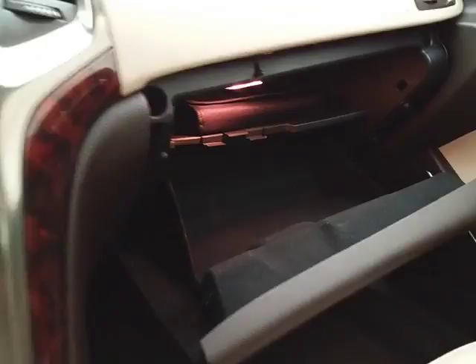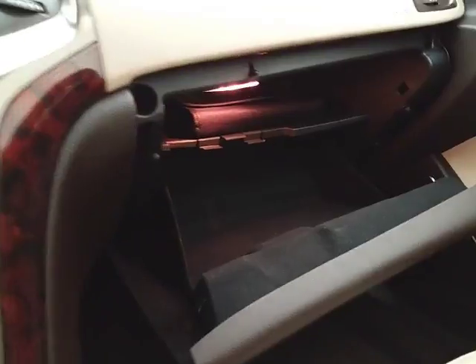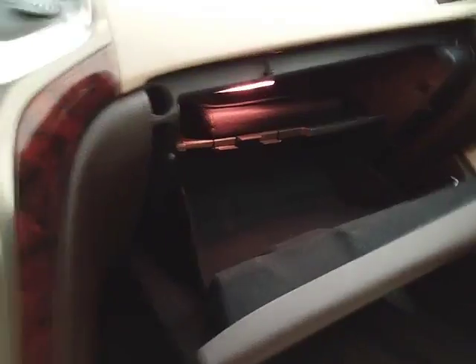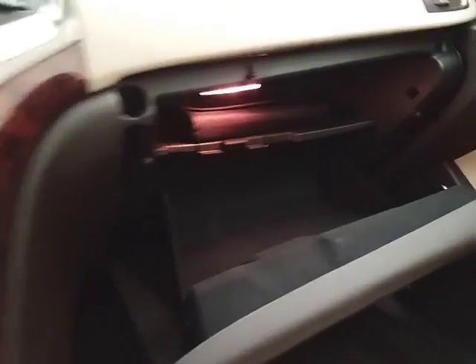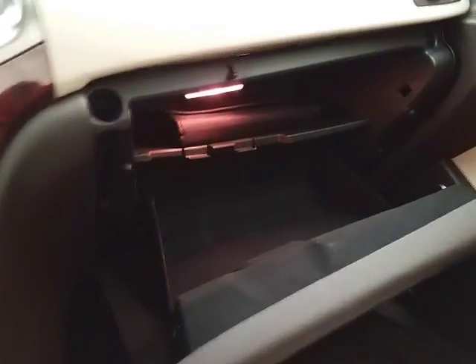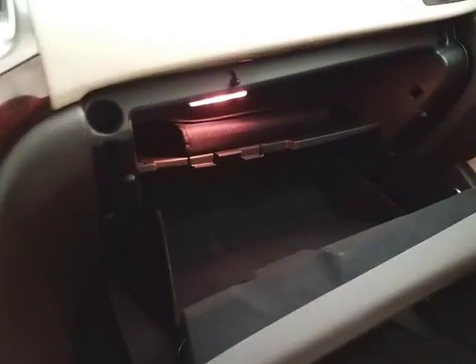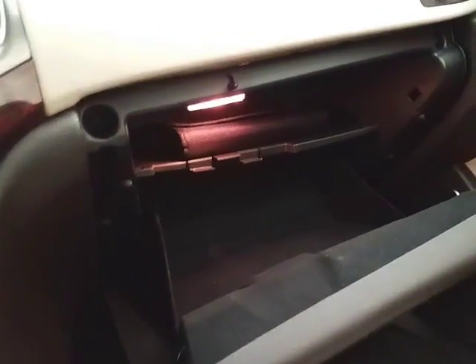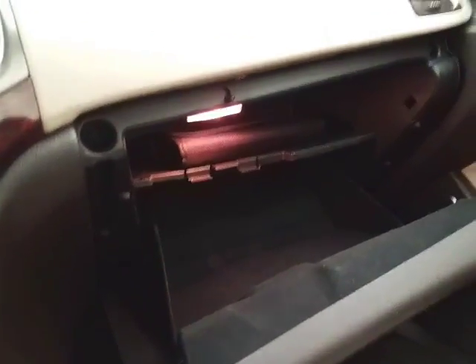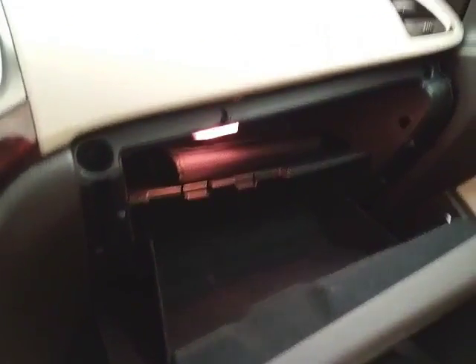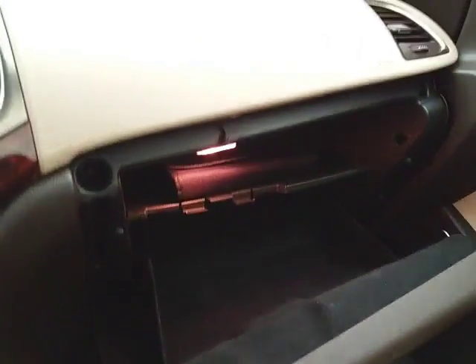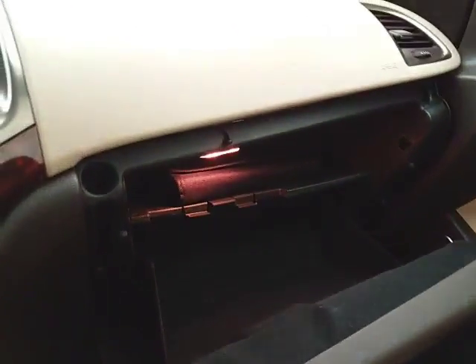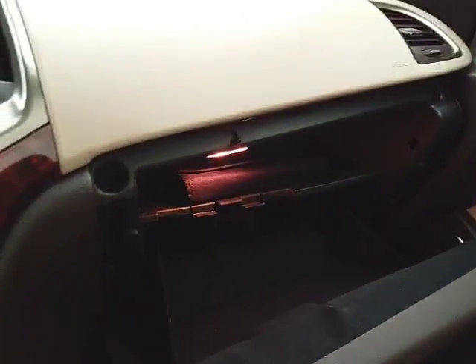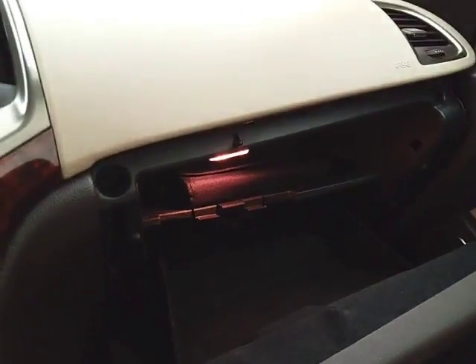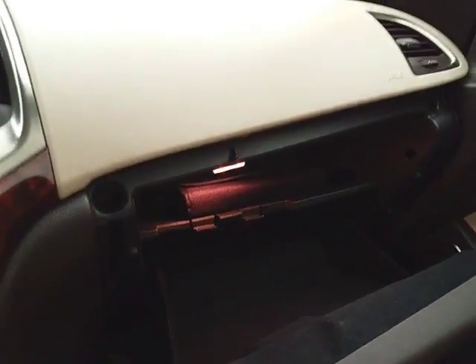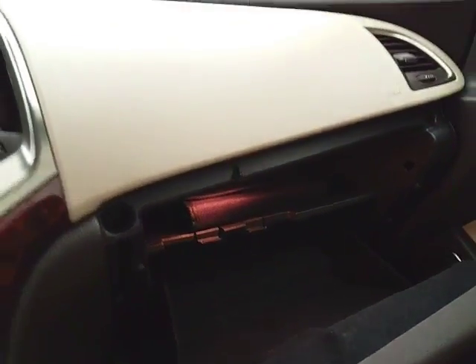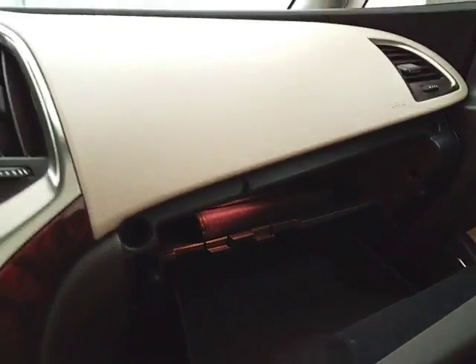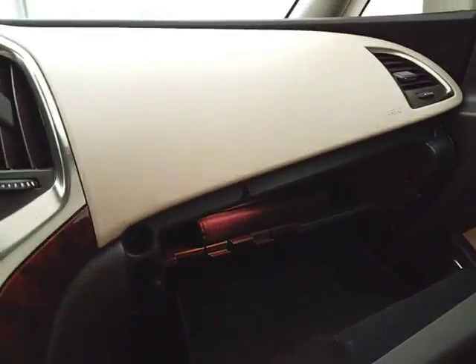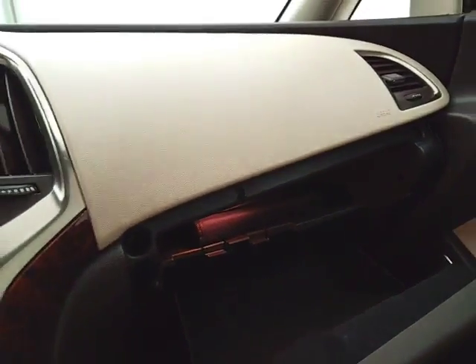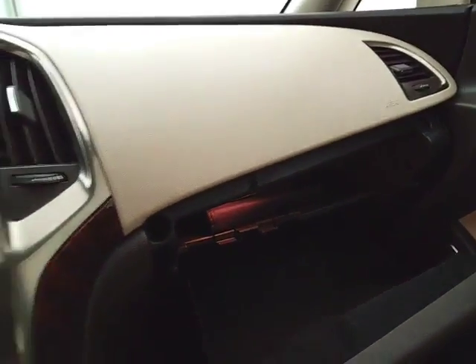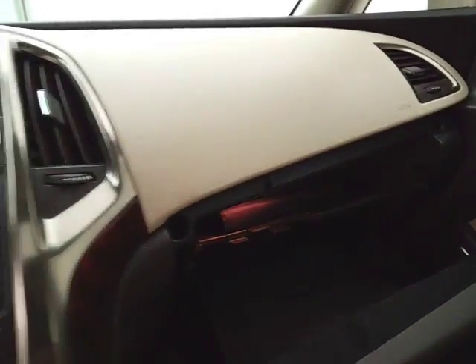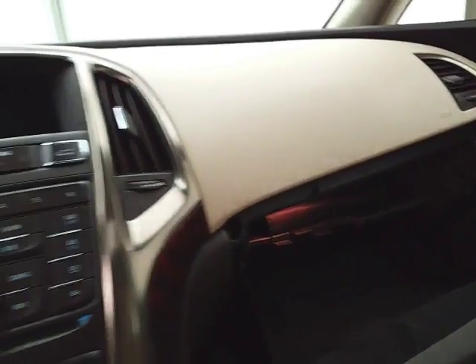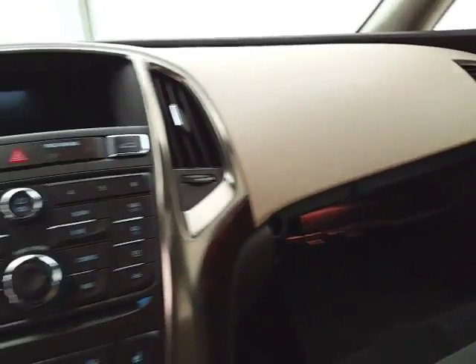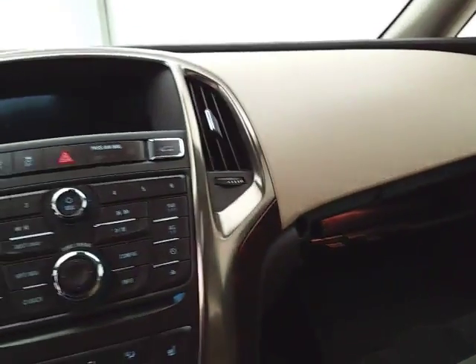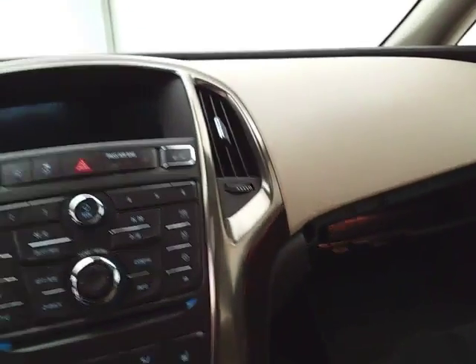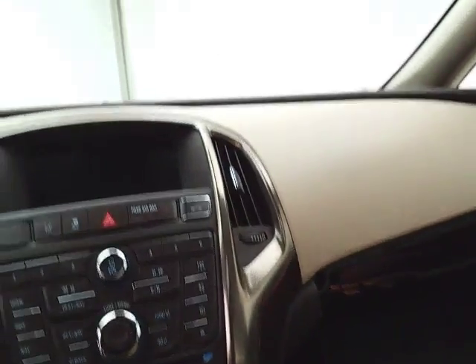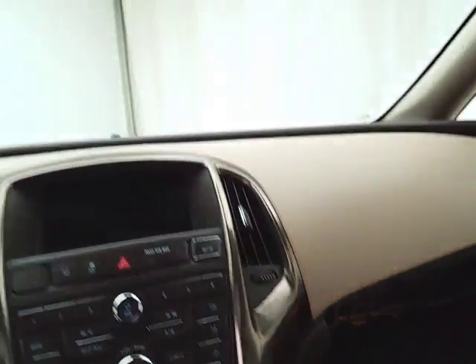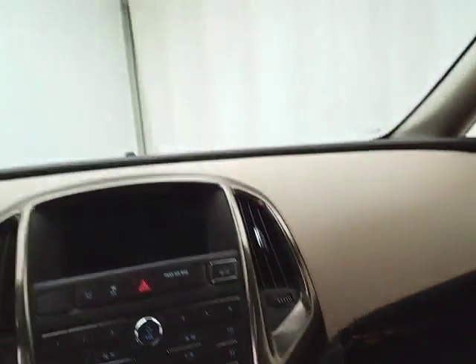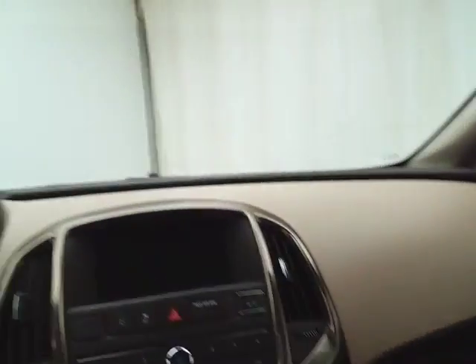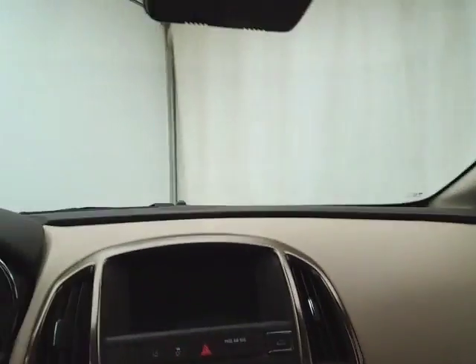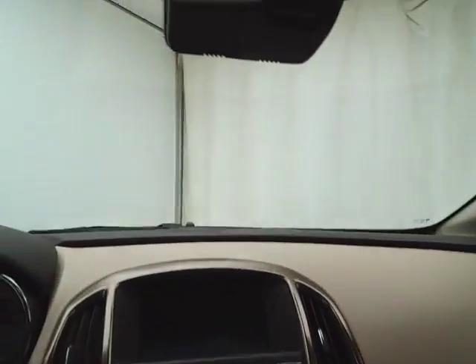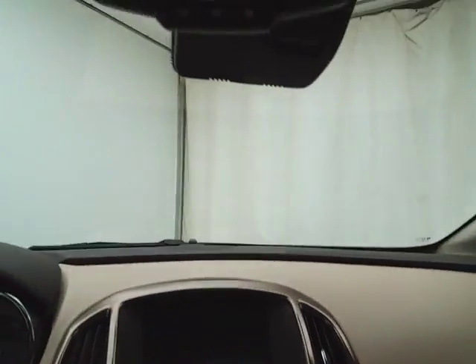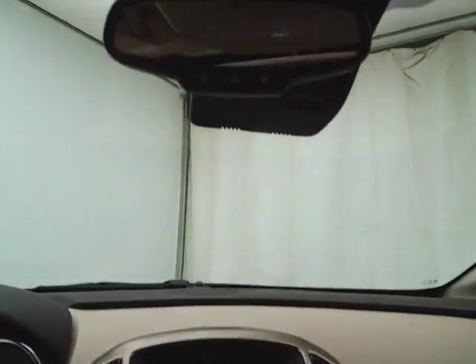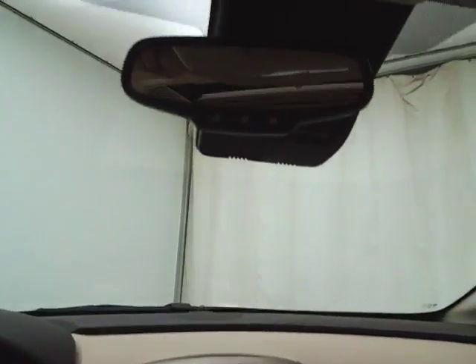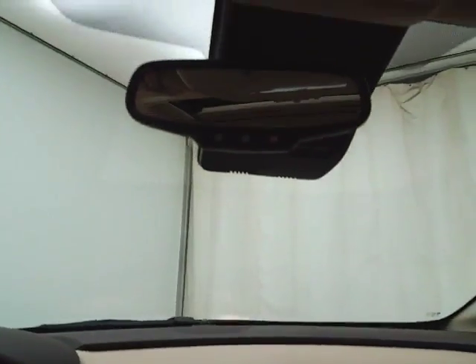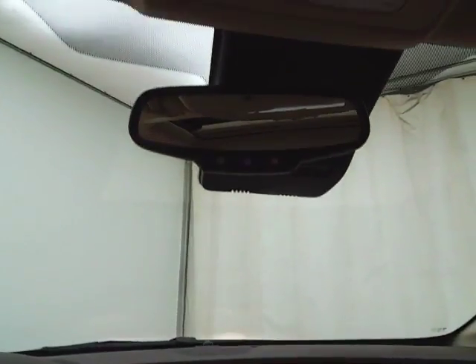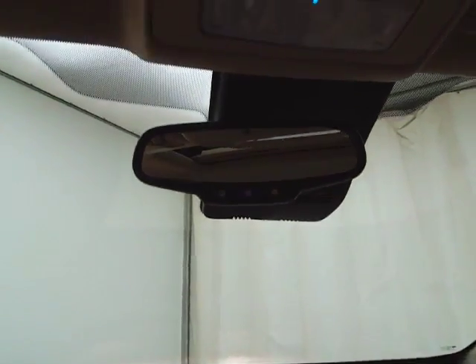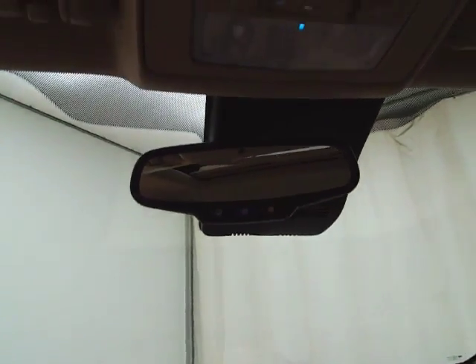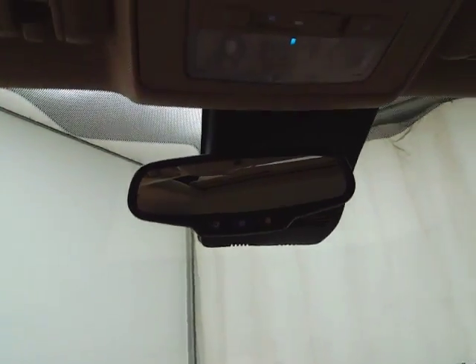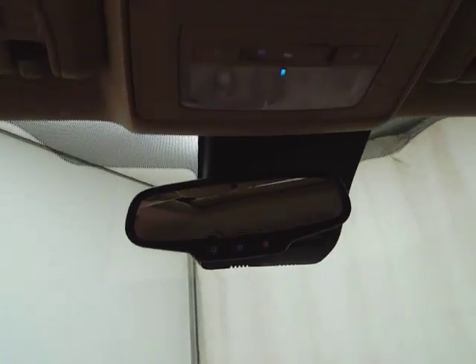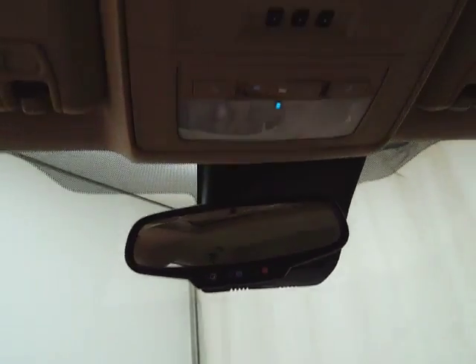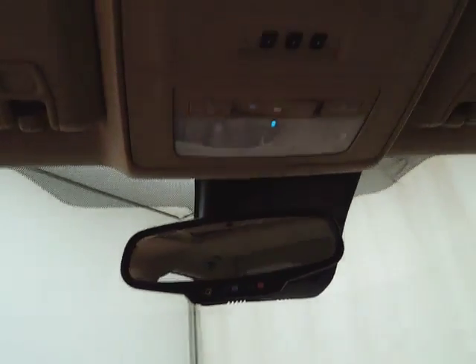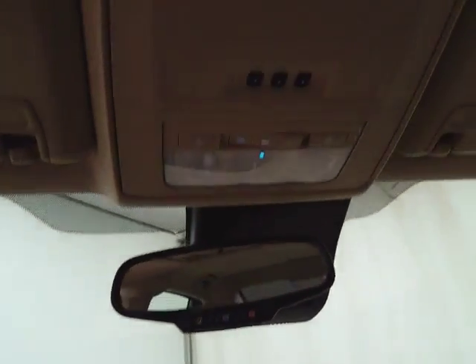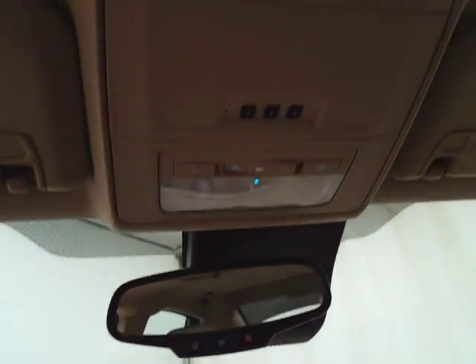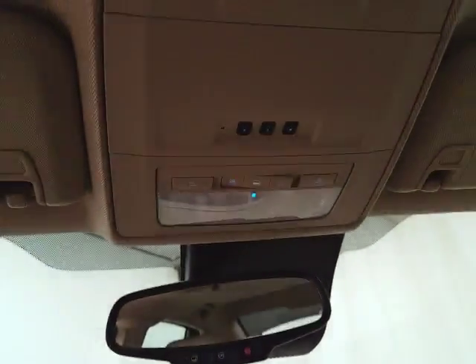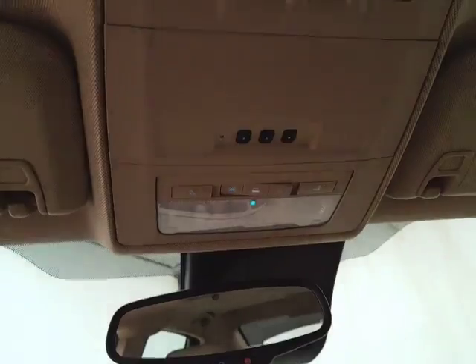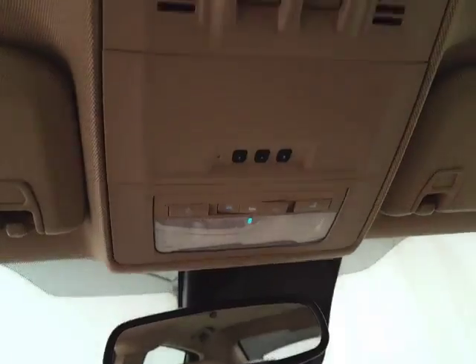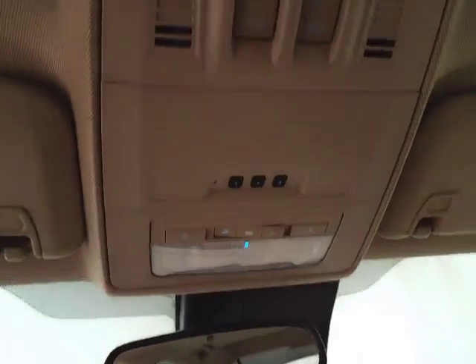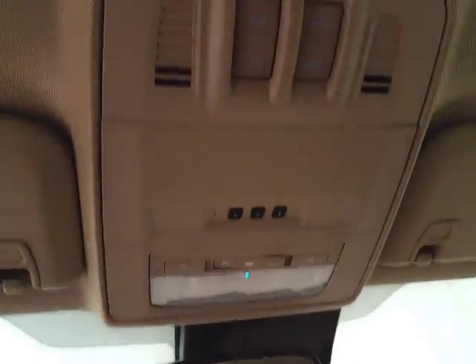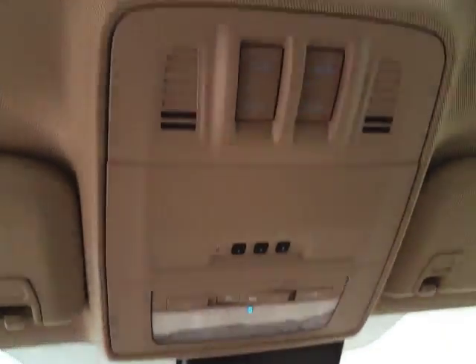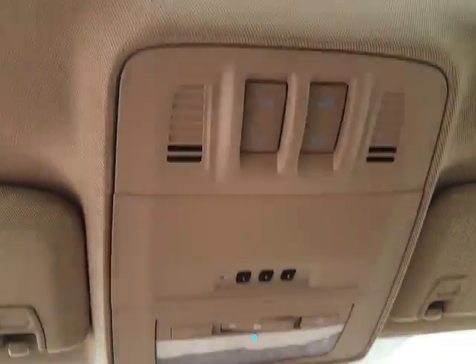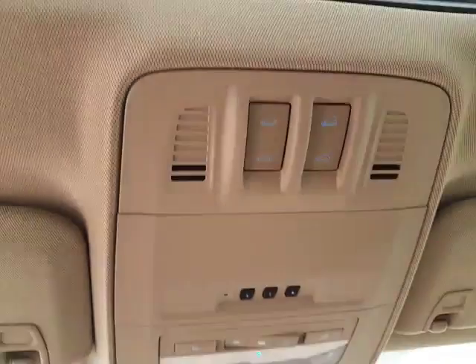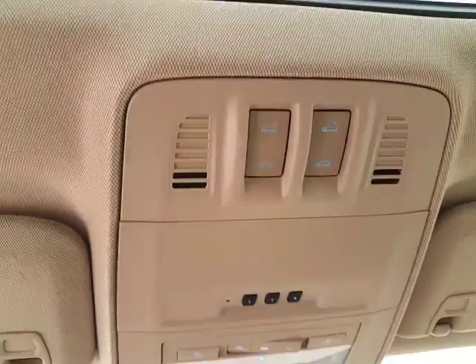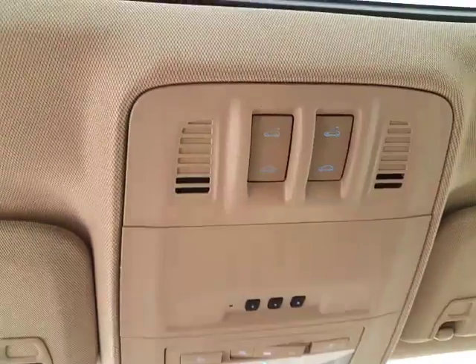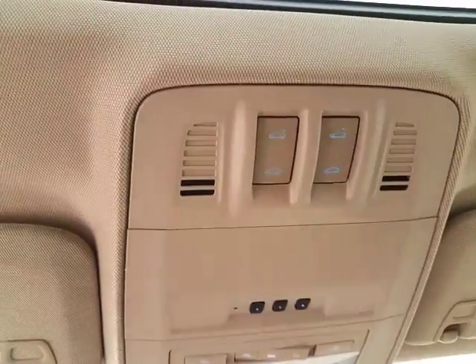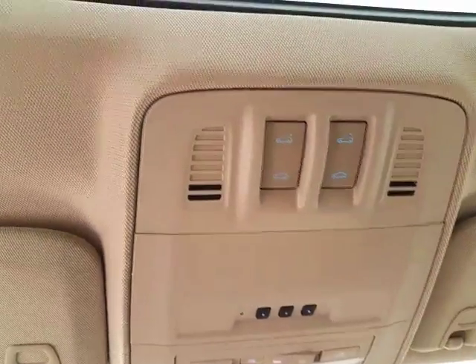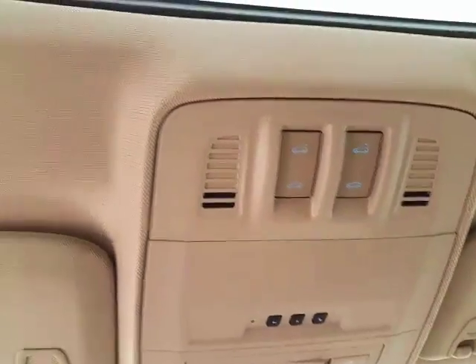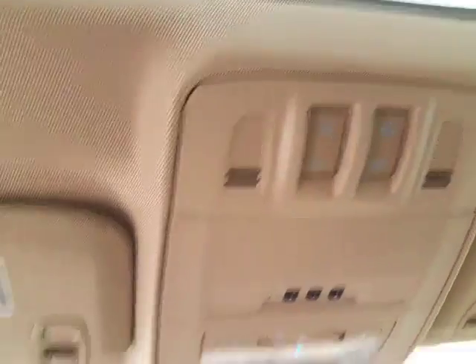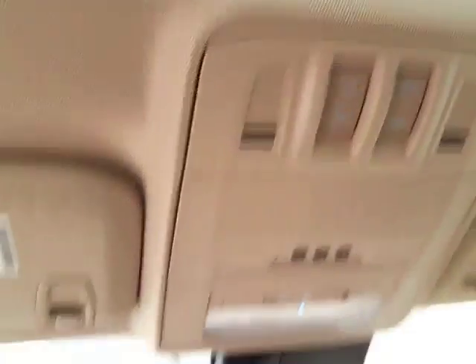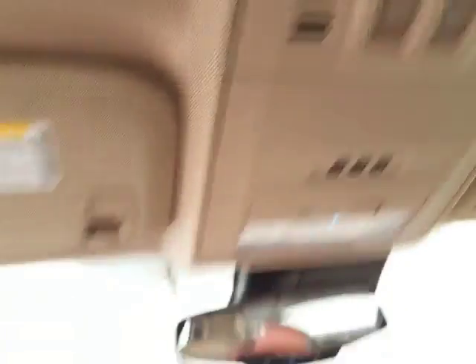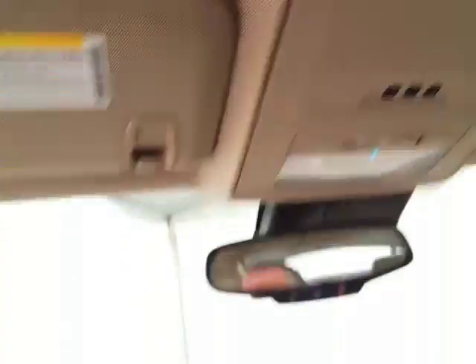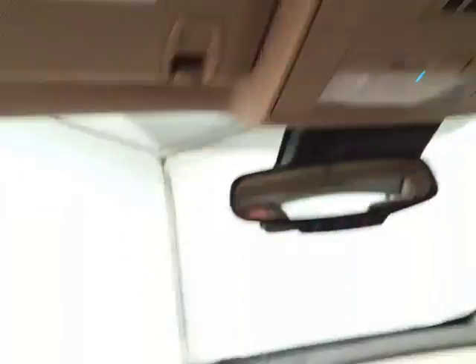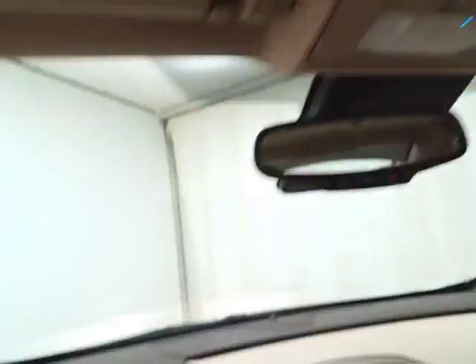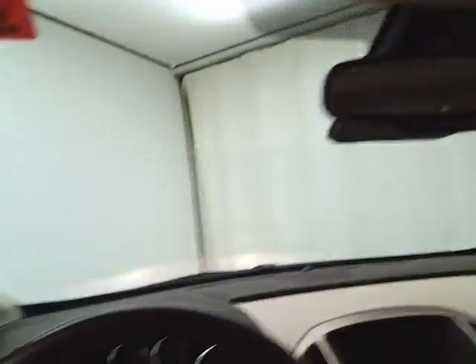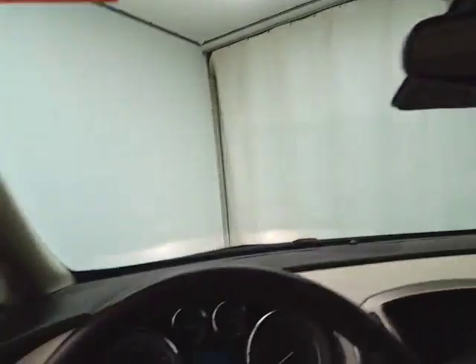Spacious glove box with all the owner's materials. Overhead auto-dimming mirror, HomeLink transmitter for the garage door opener, and moonroof control.